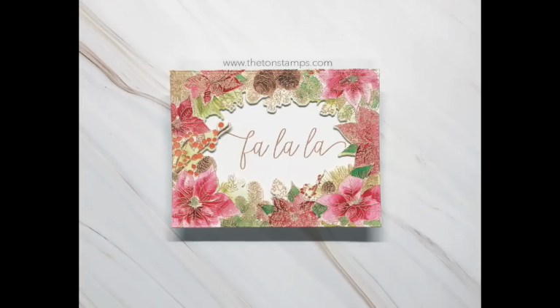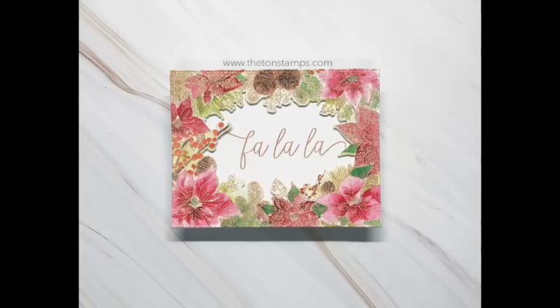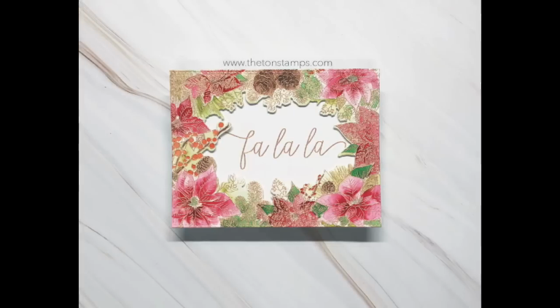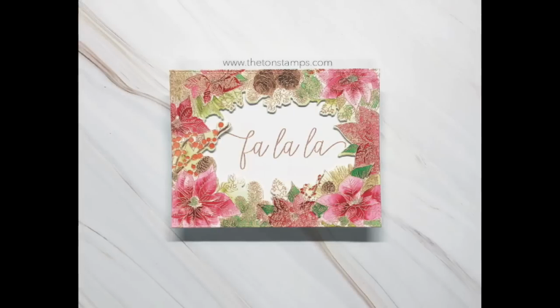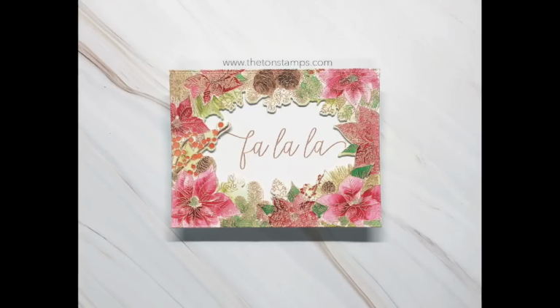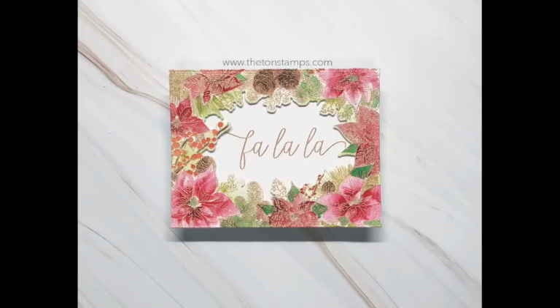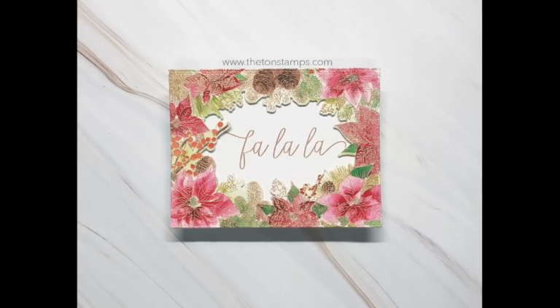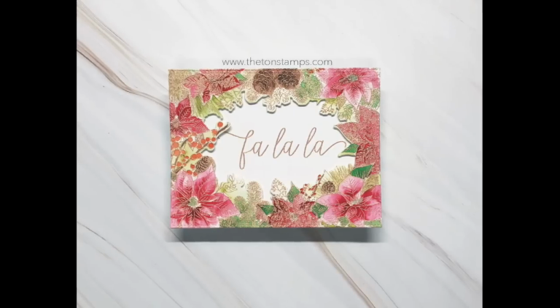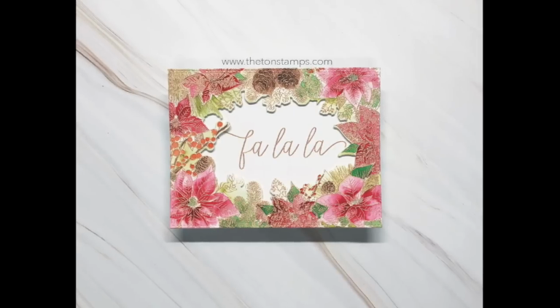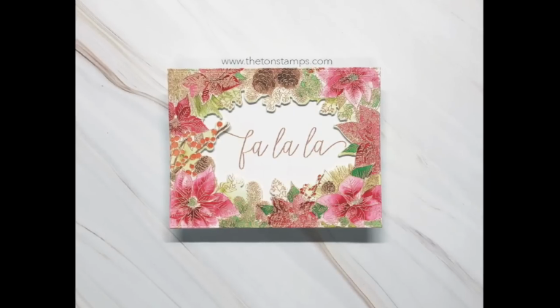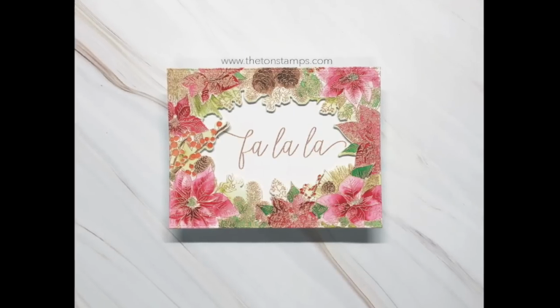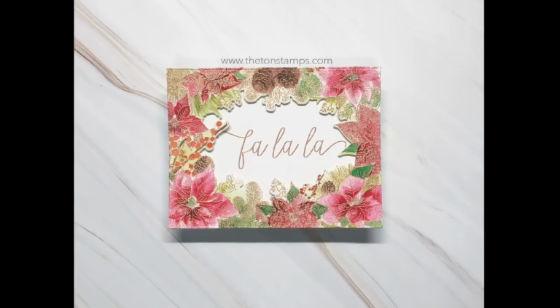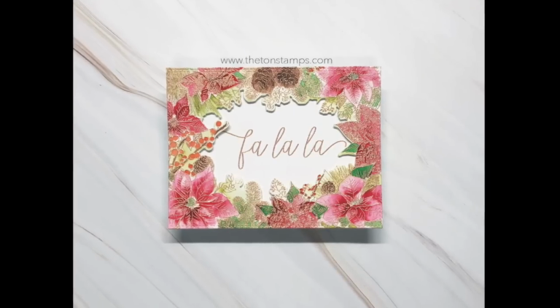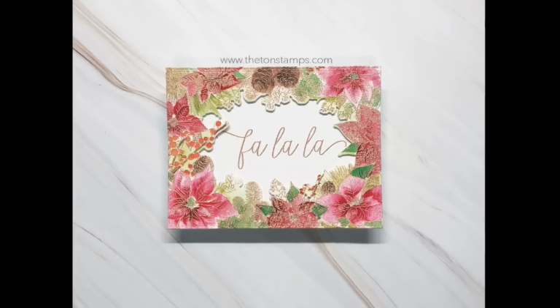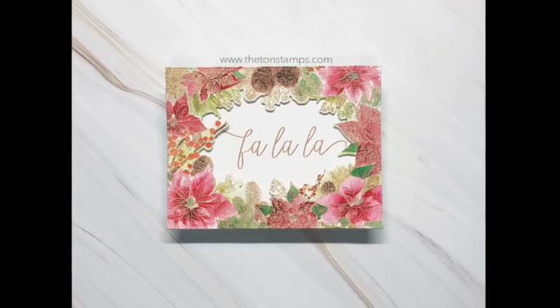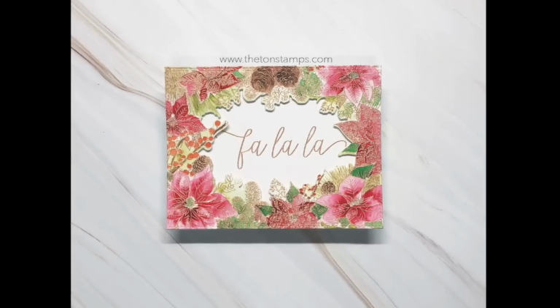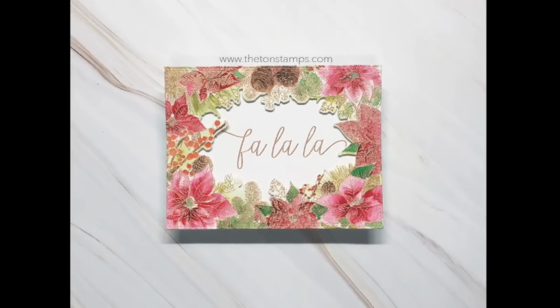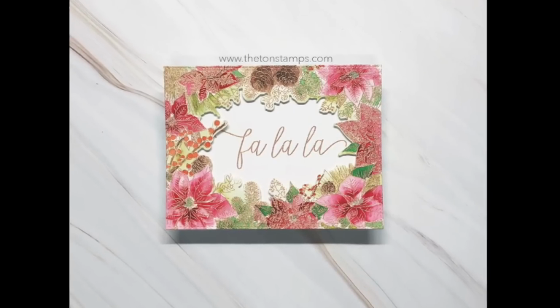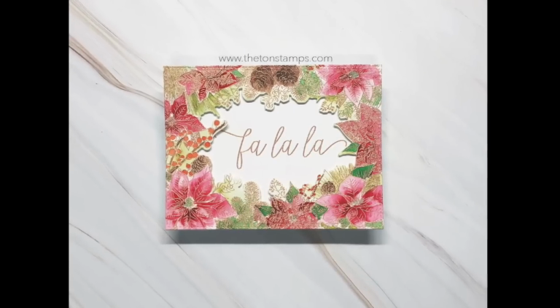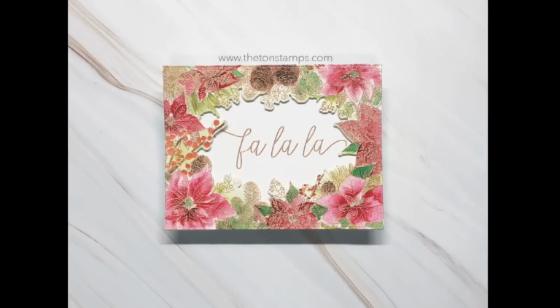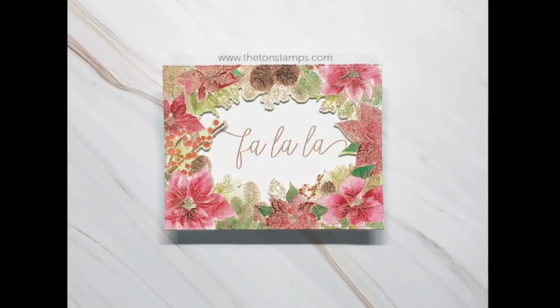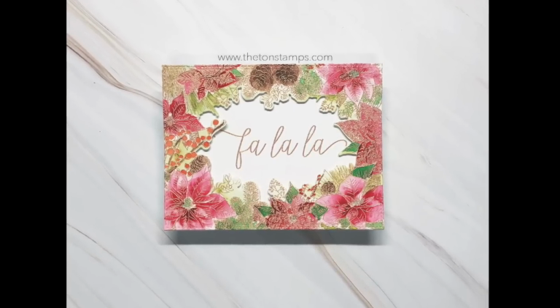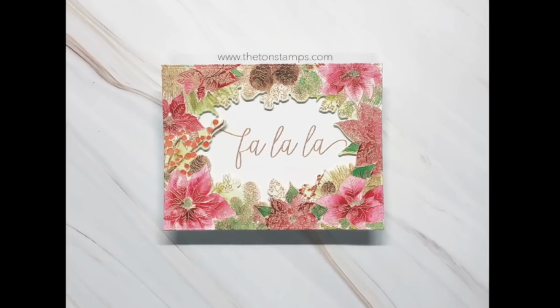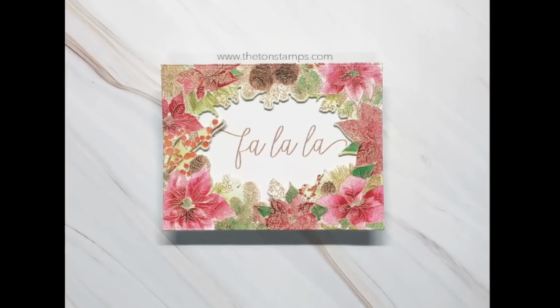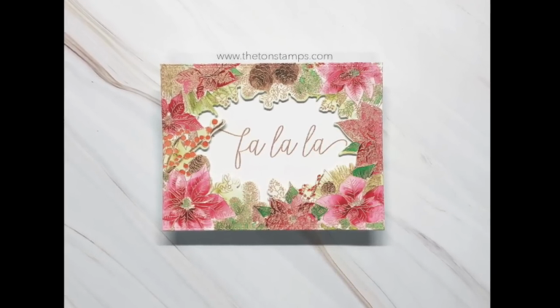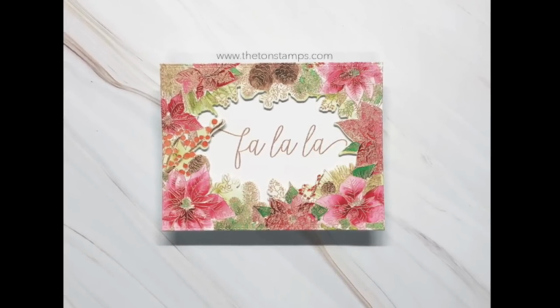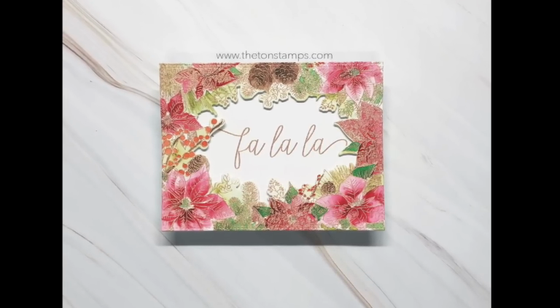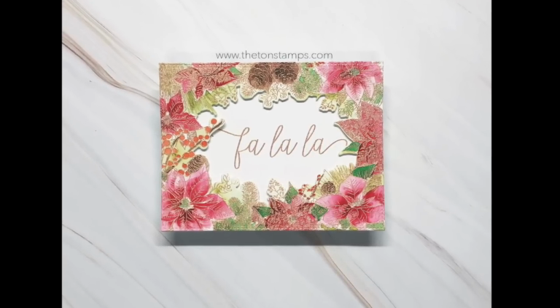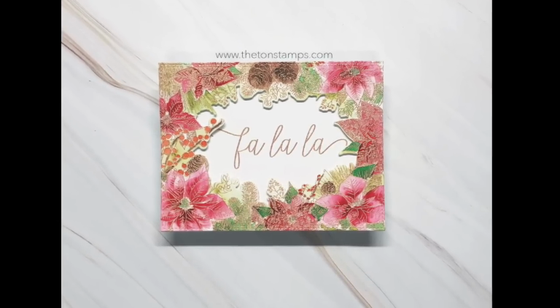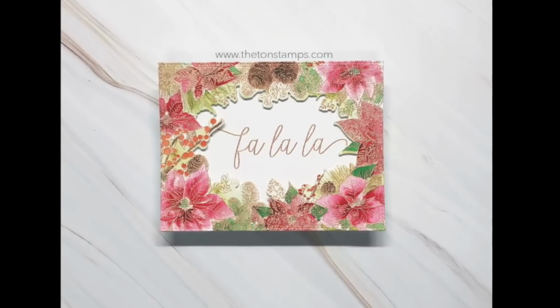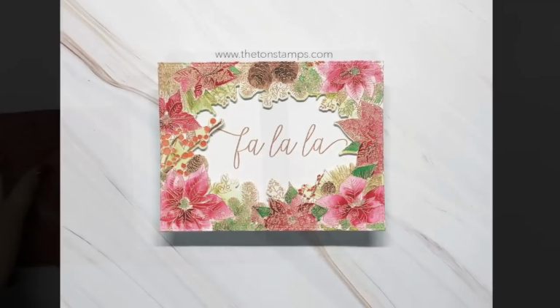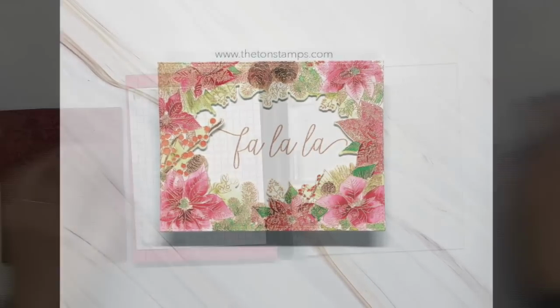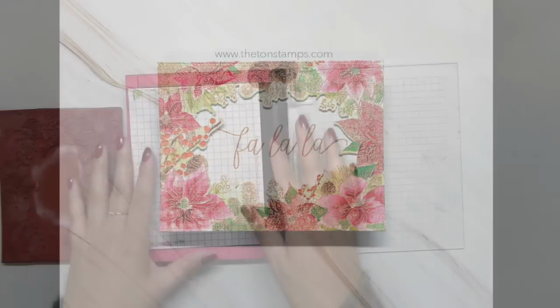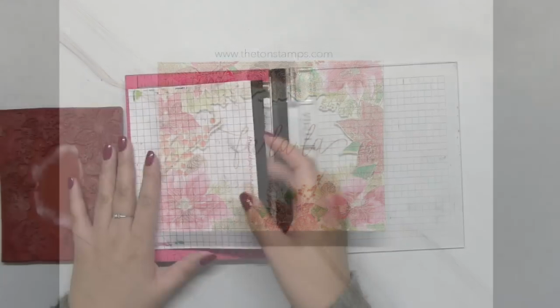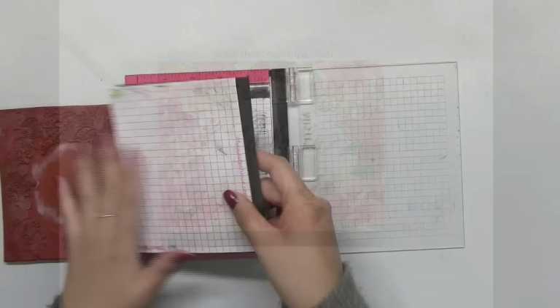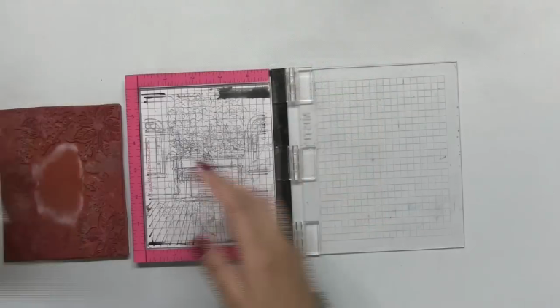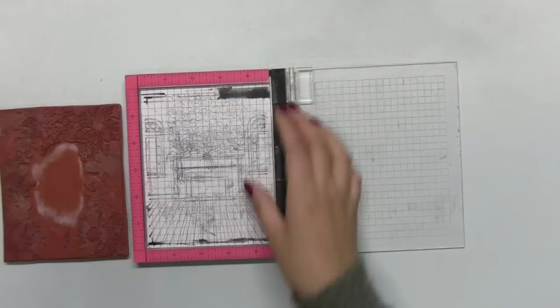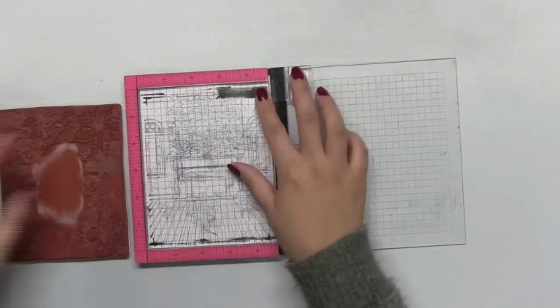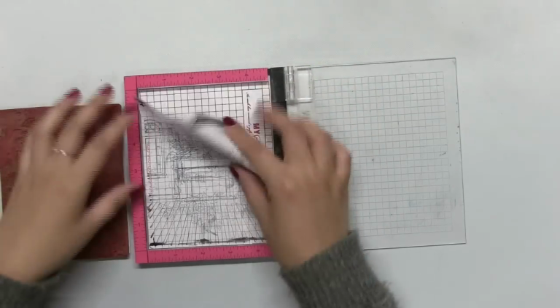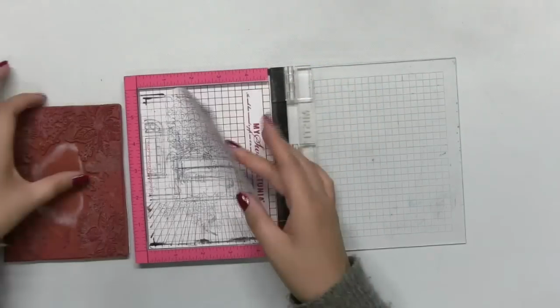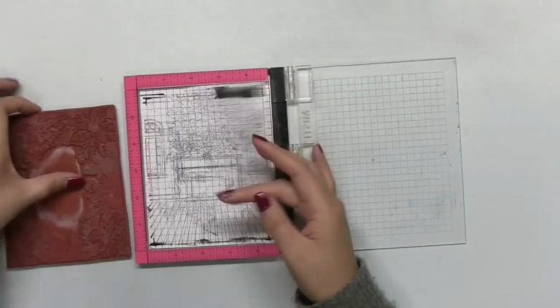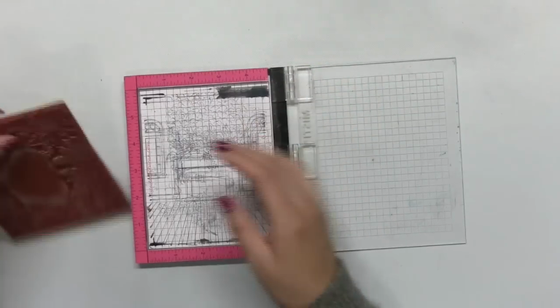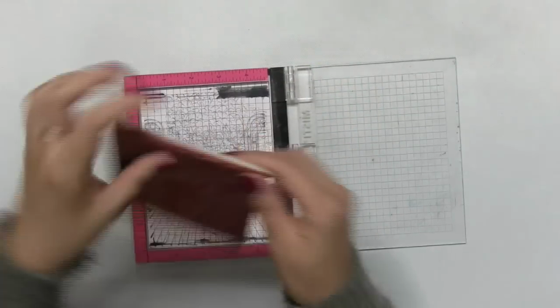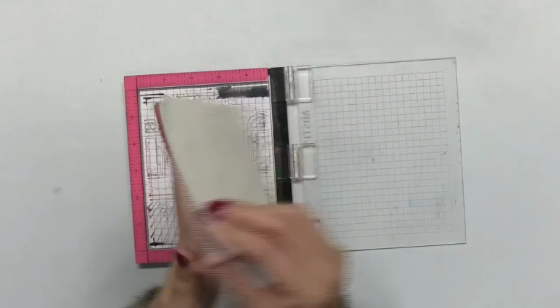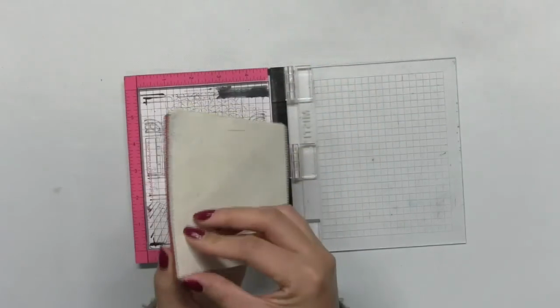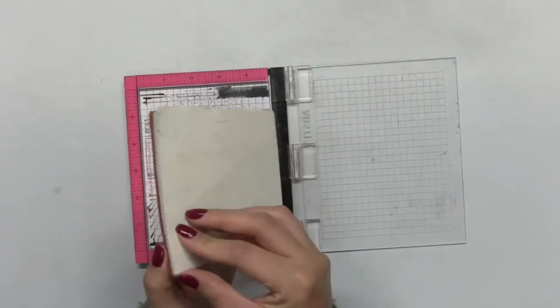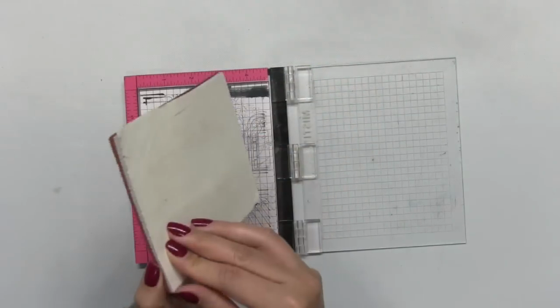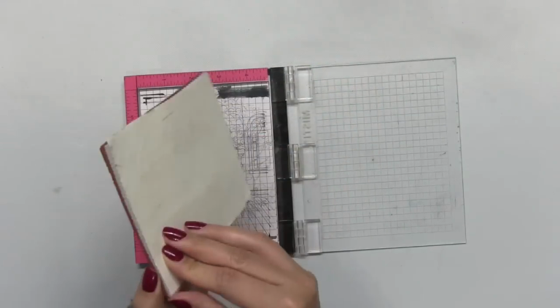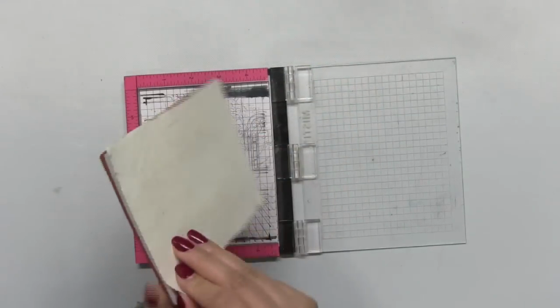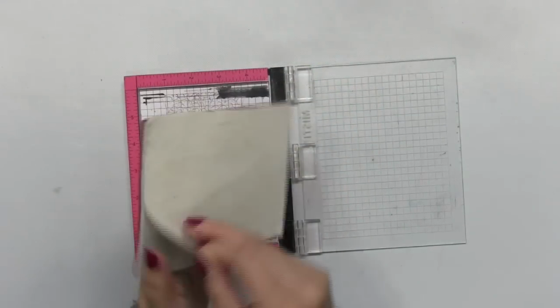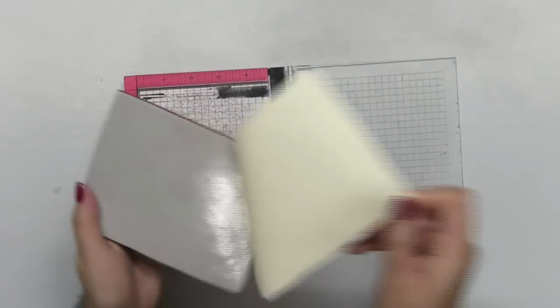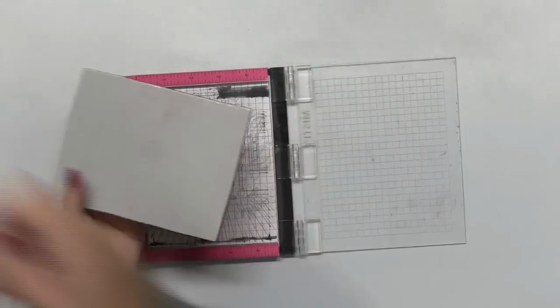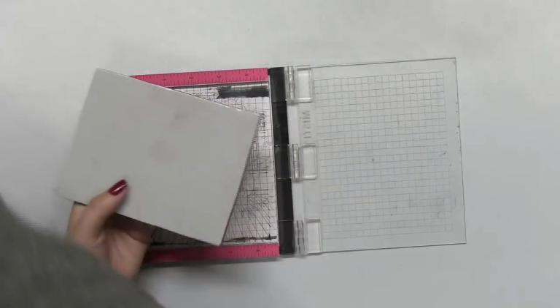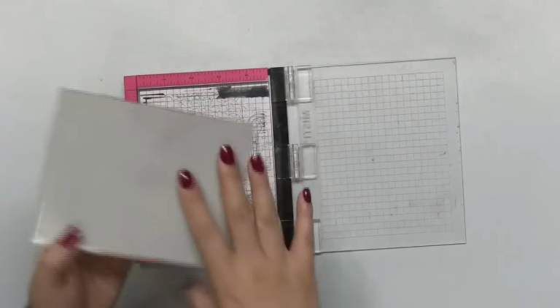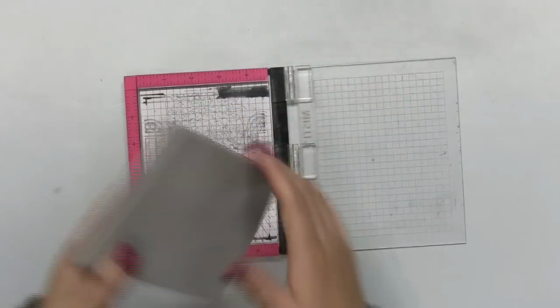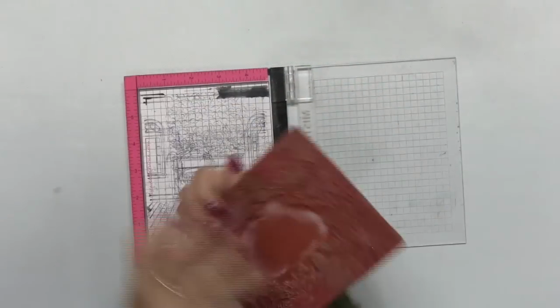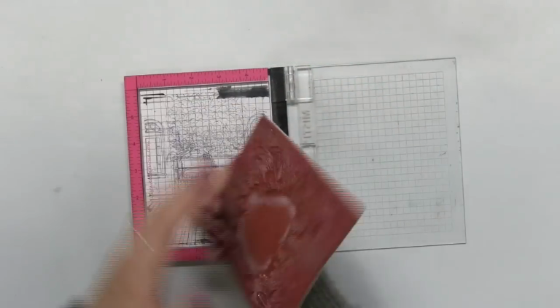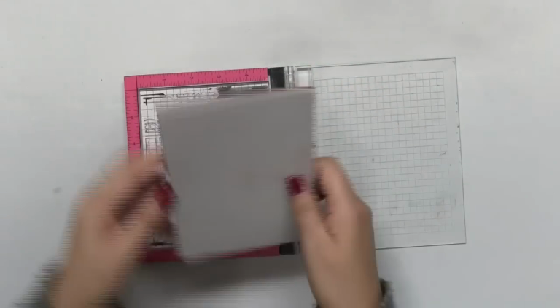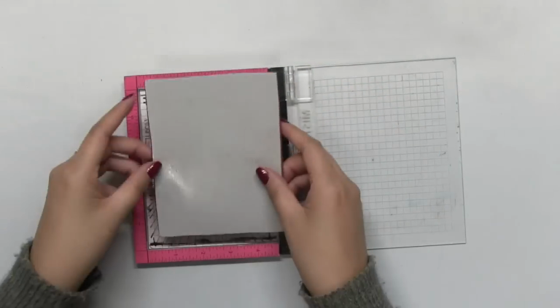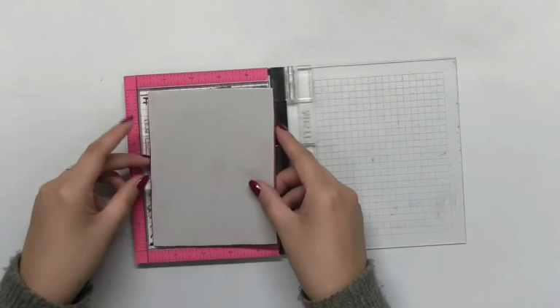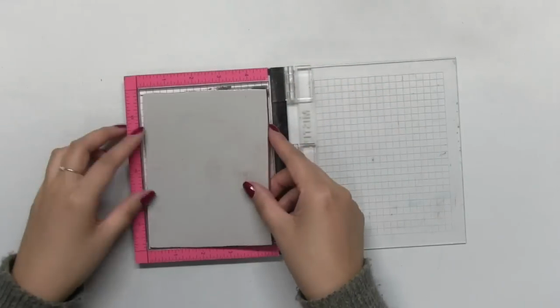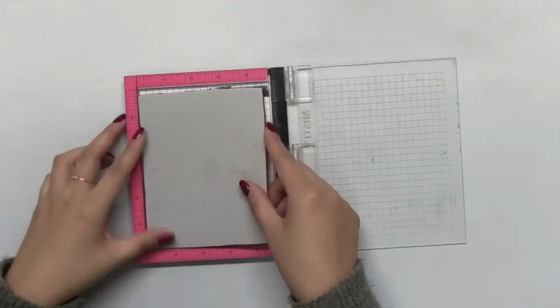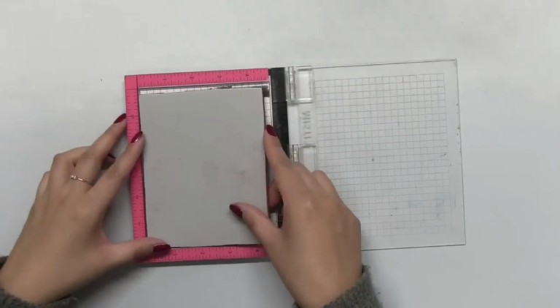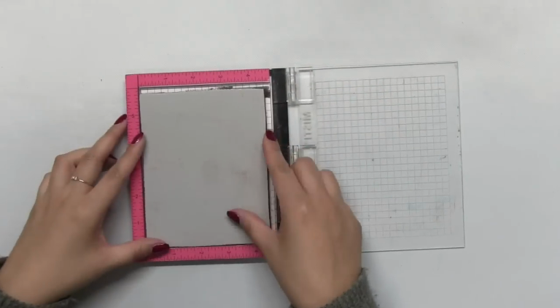Hey guys, Effie here. Today I'm going to make this holiday card using our holiday border stamp and the coordinating die.